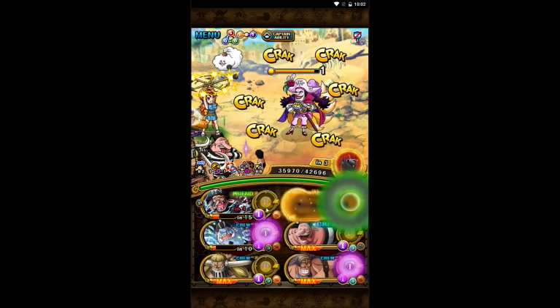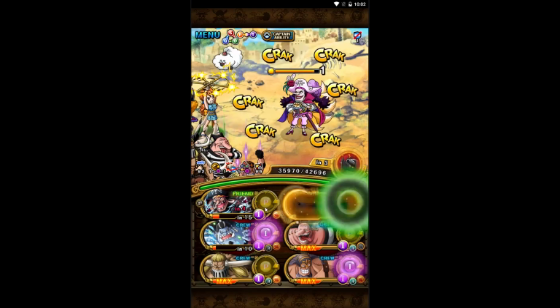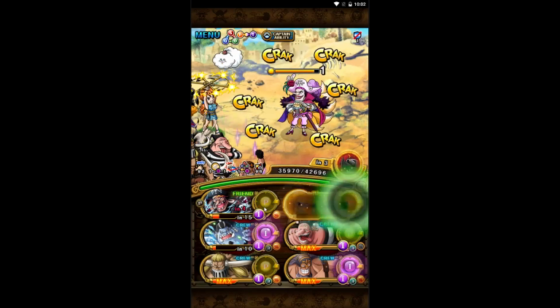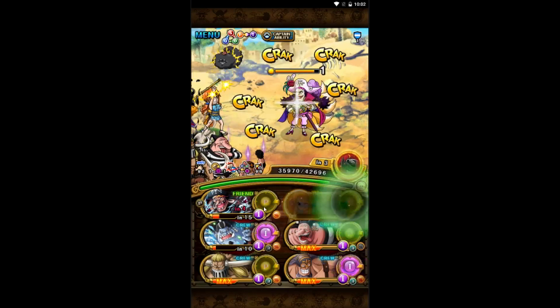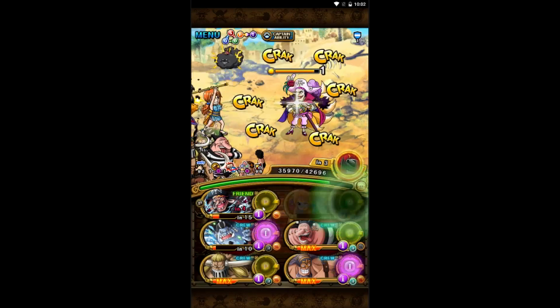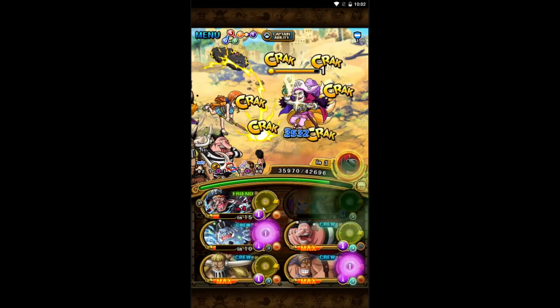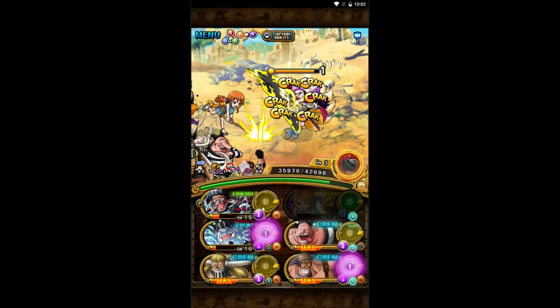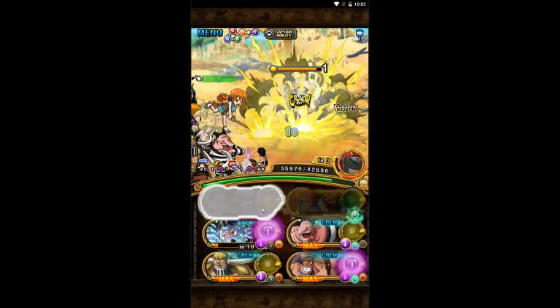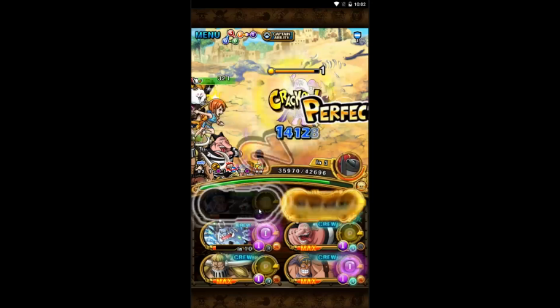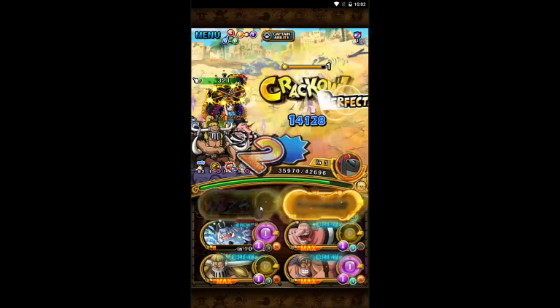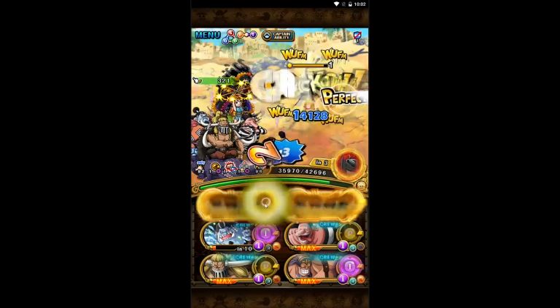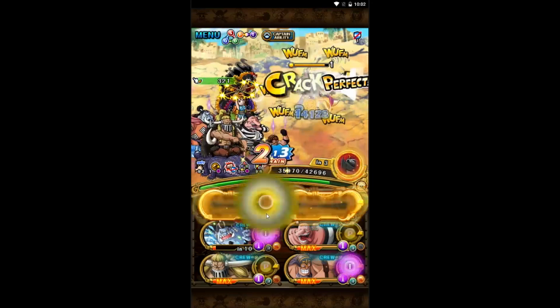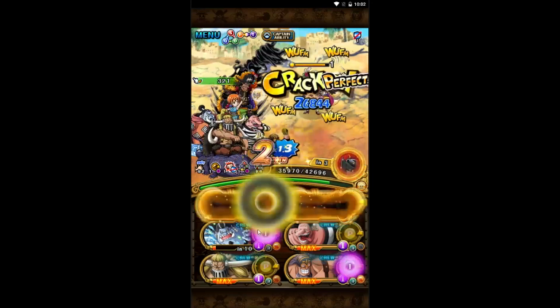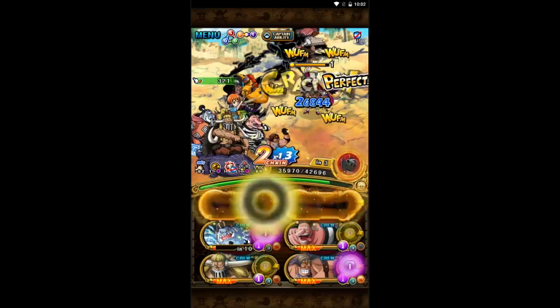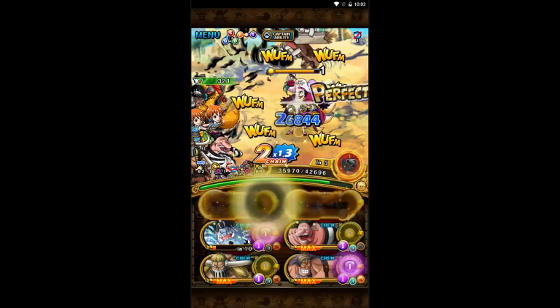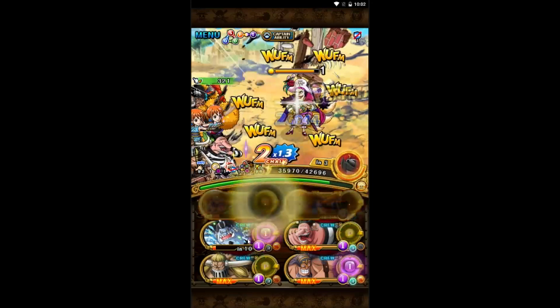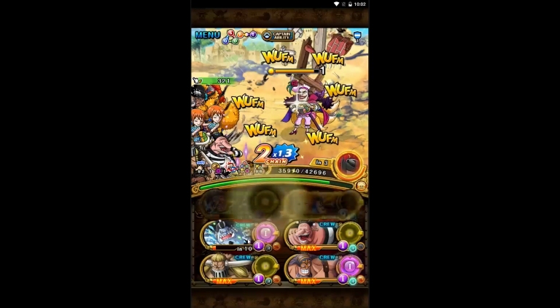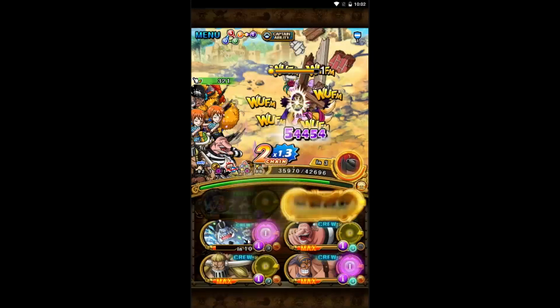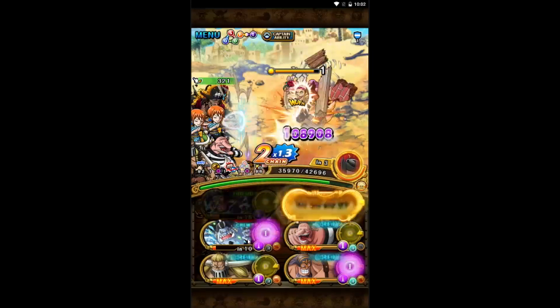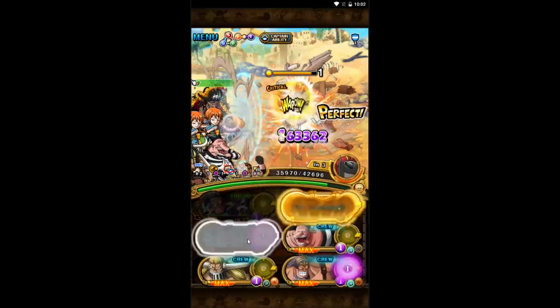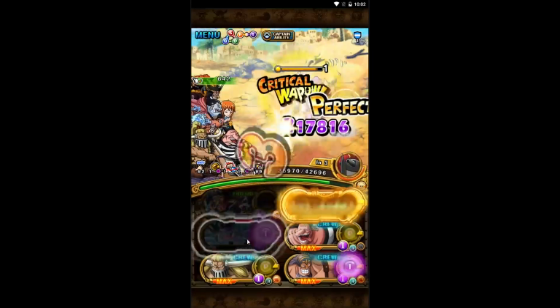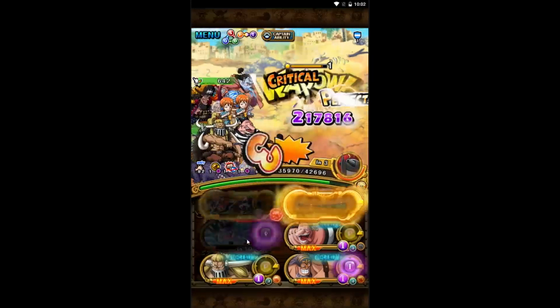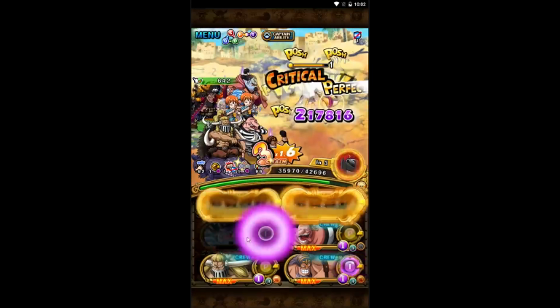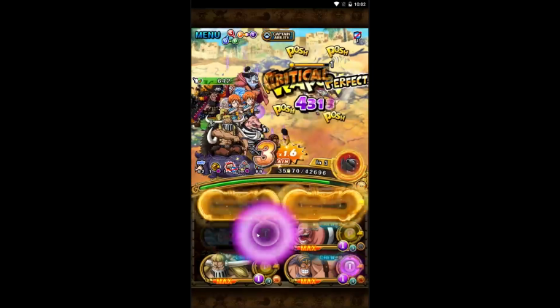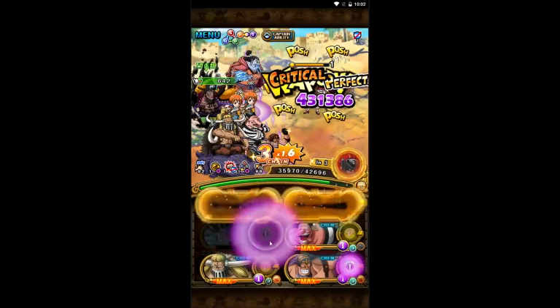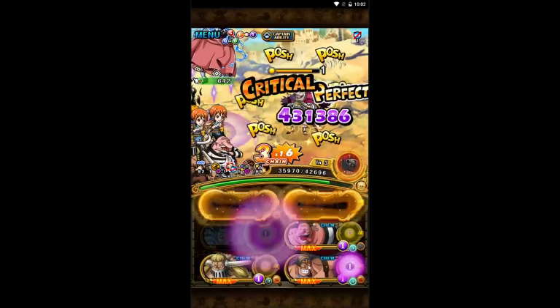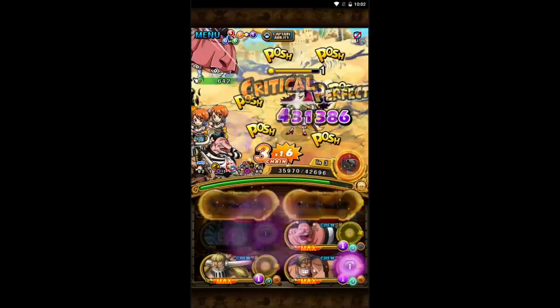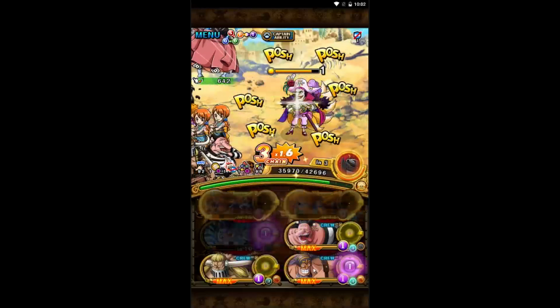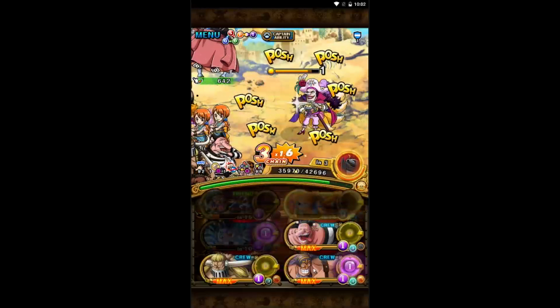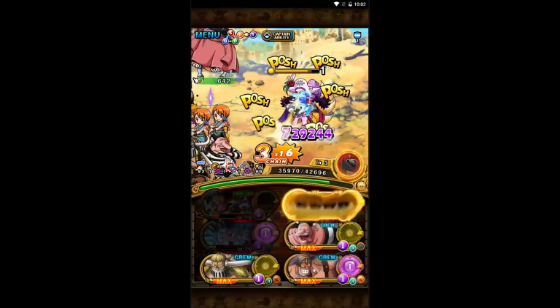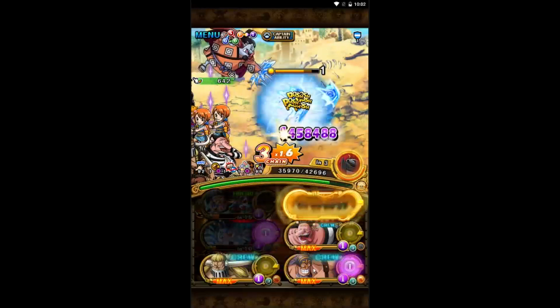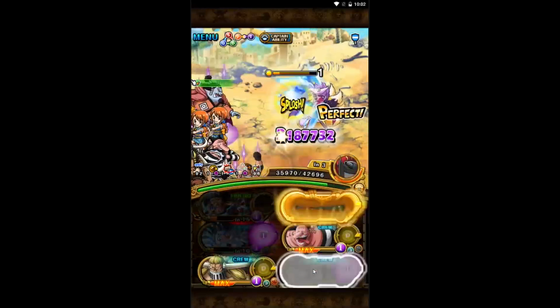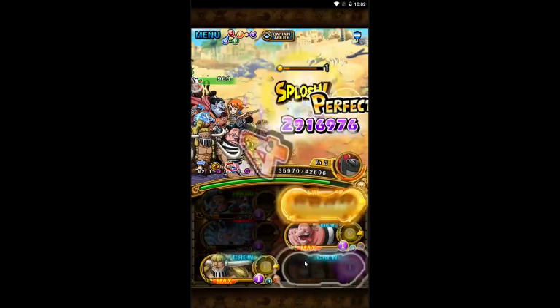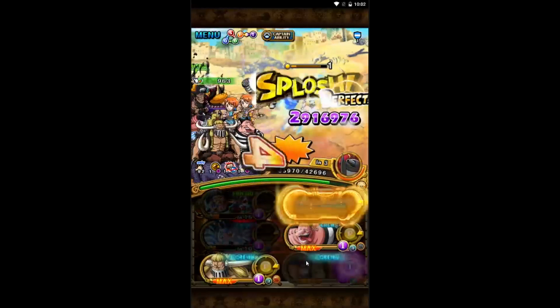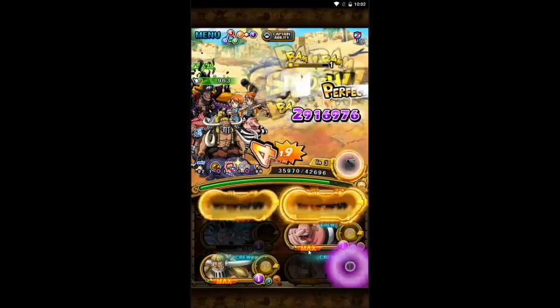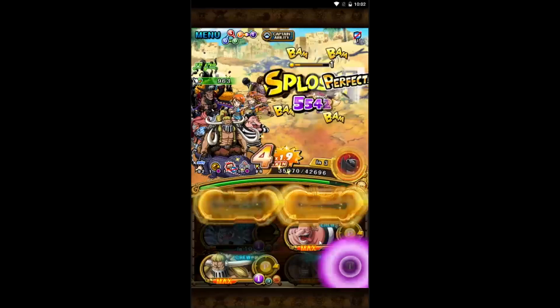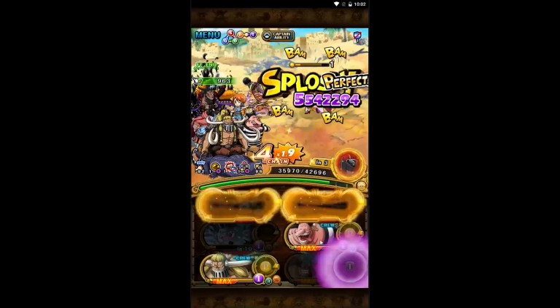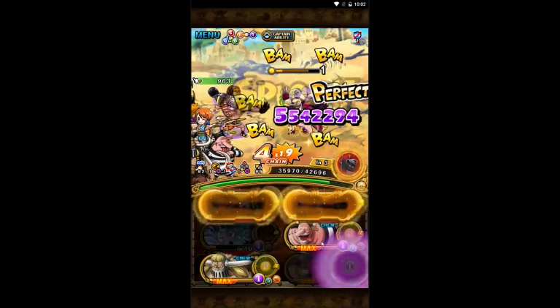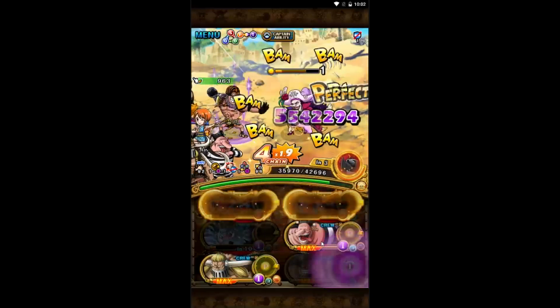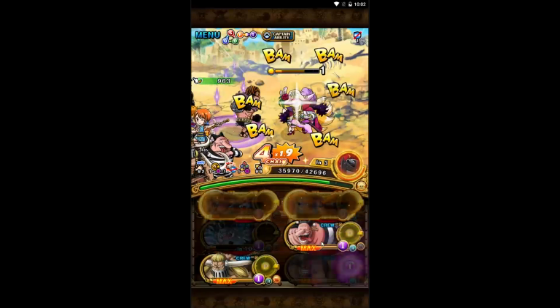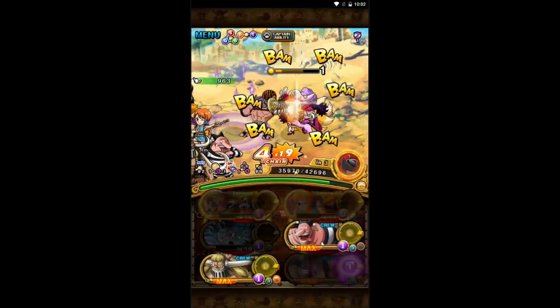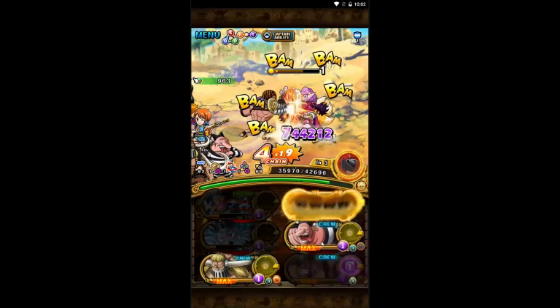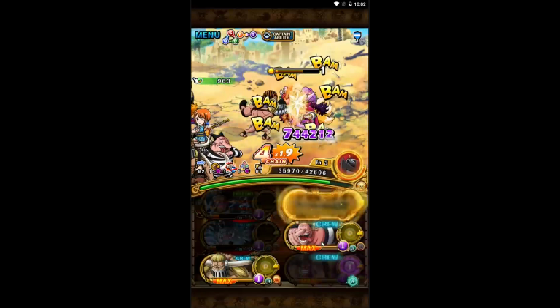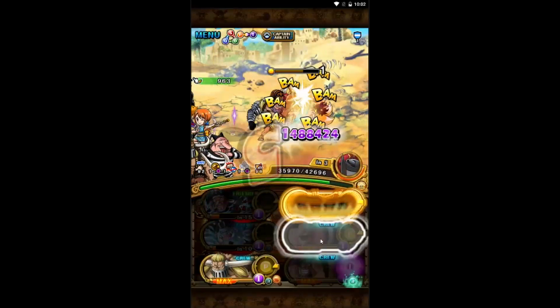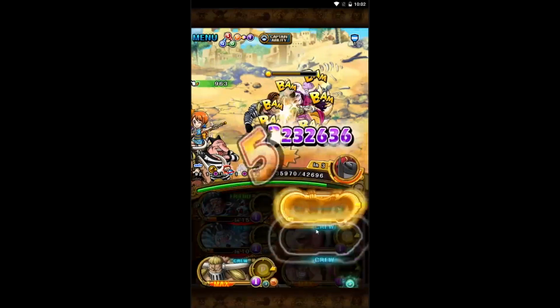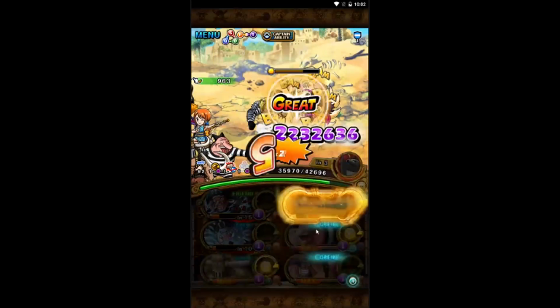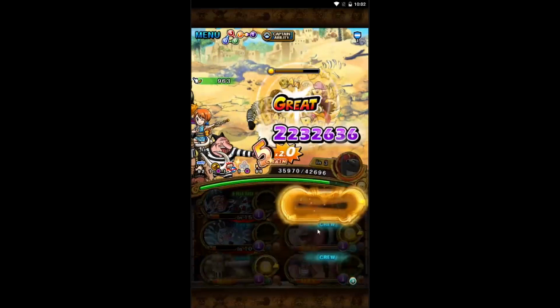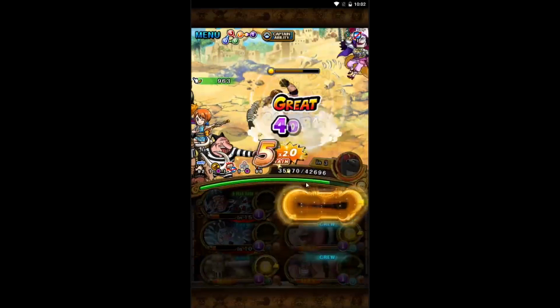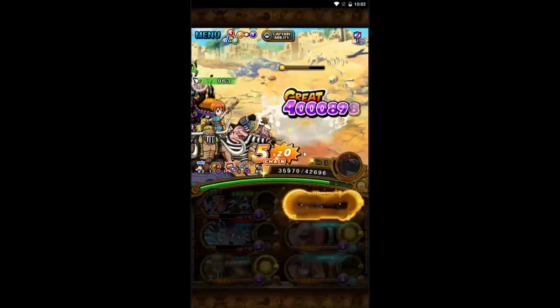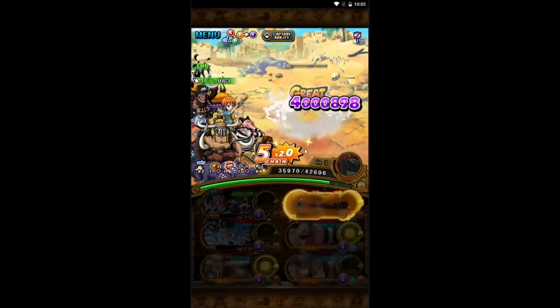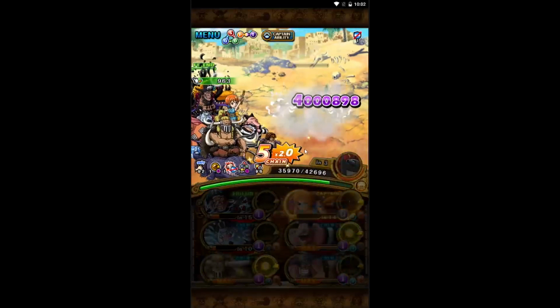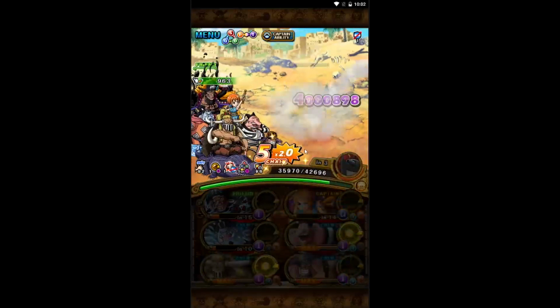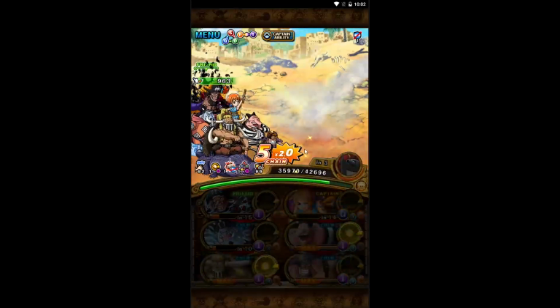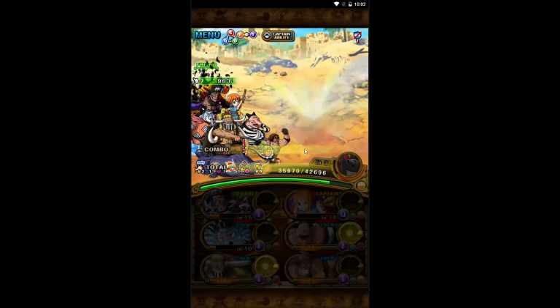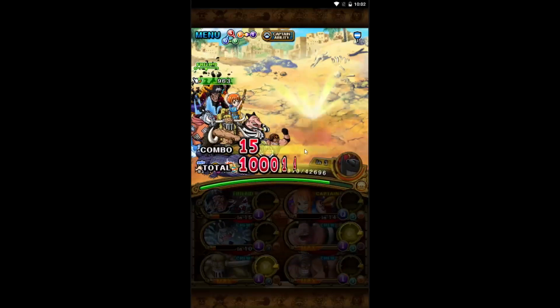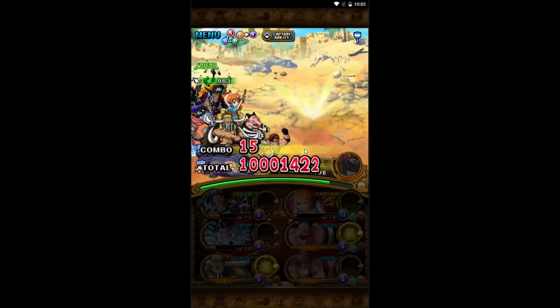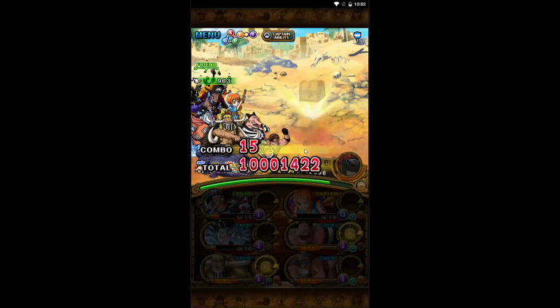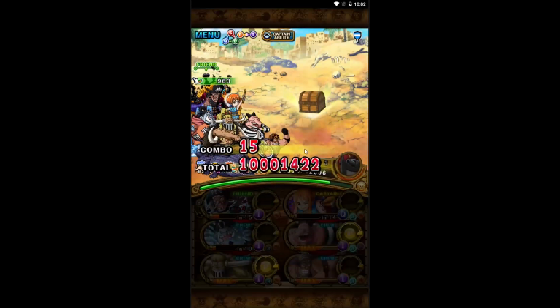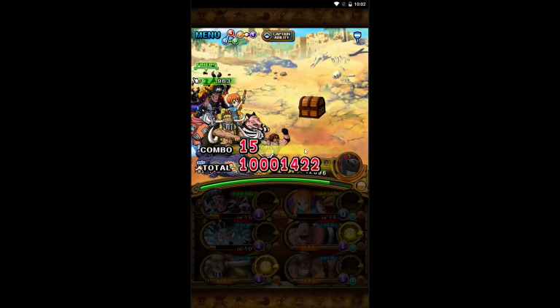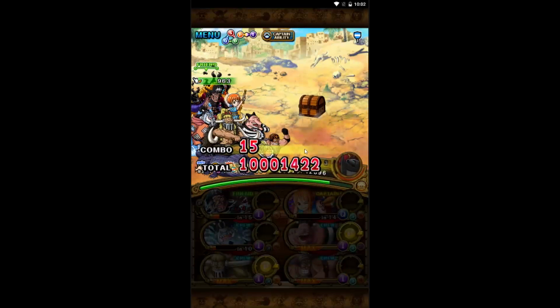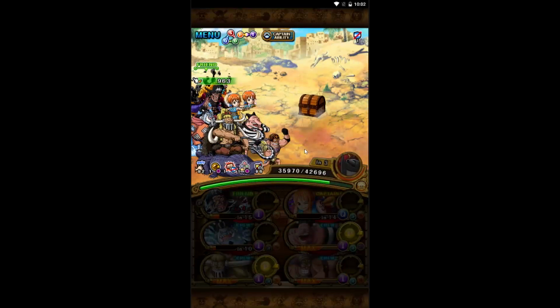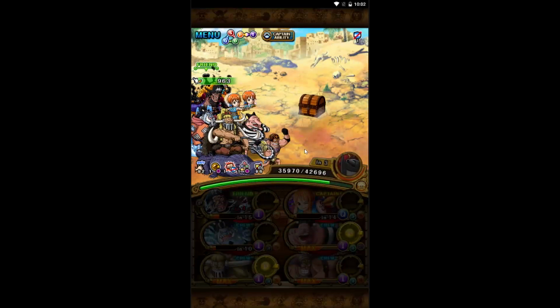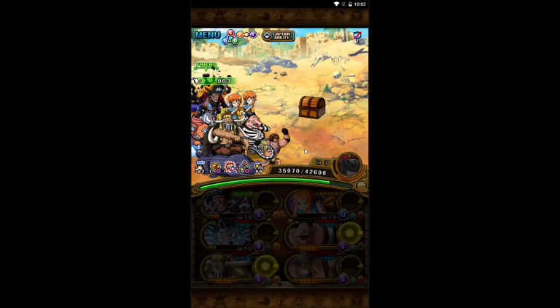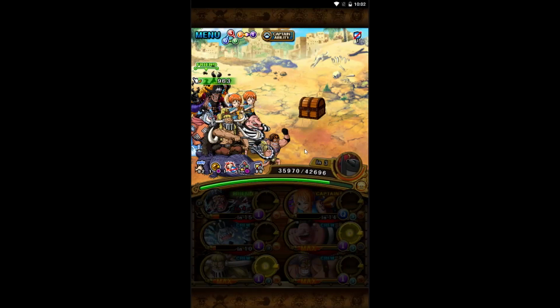I was able to clear it with just random point boosters in place of the free-to-play units on this team. So I still had Jack, Jinbe, Nami, and Blackbeard, but I put in Aokiji and Dofi I think.